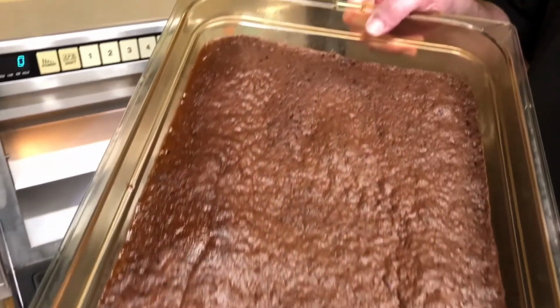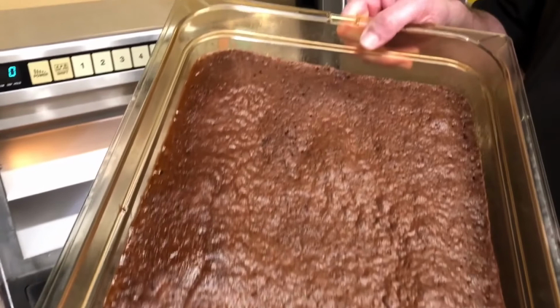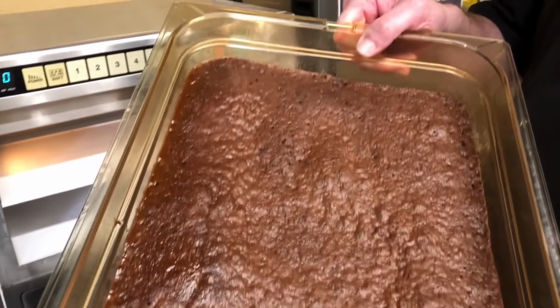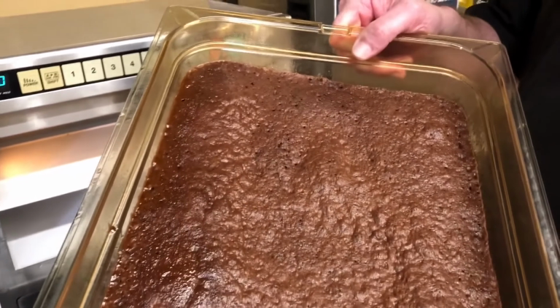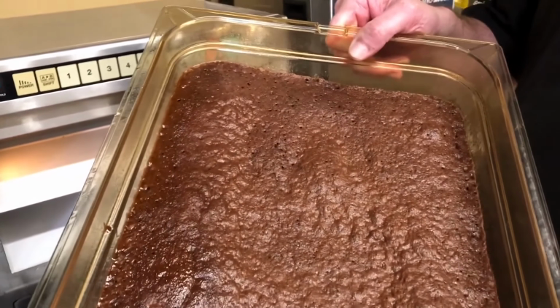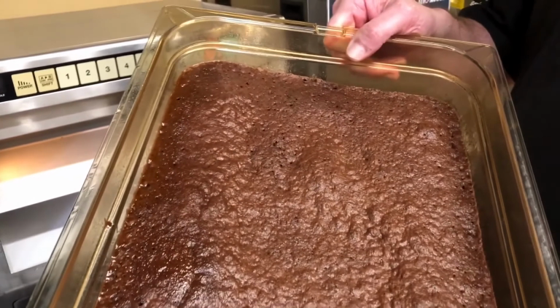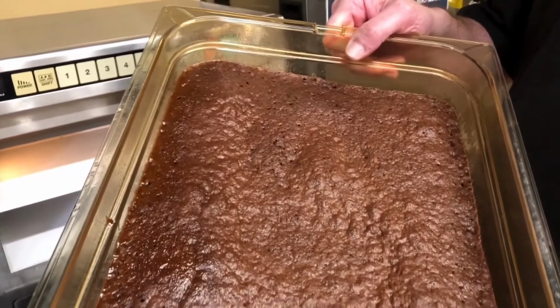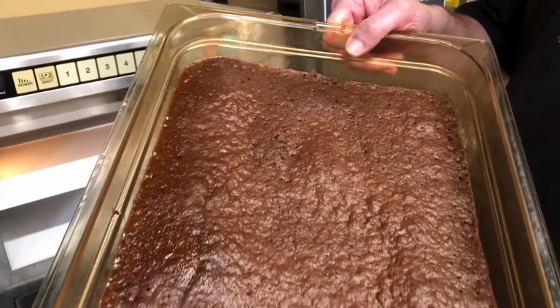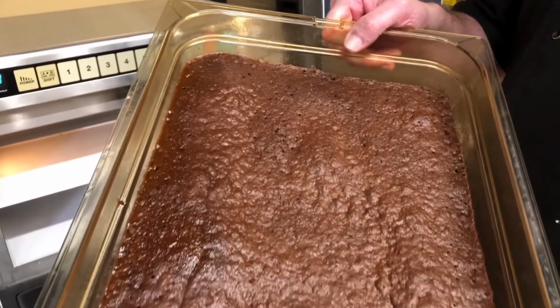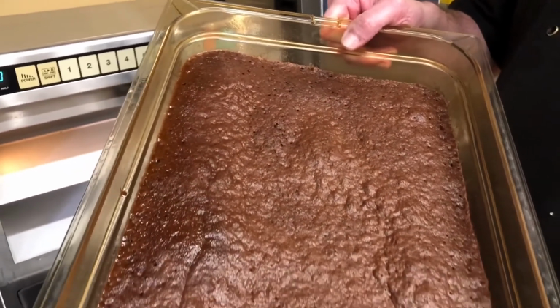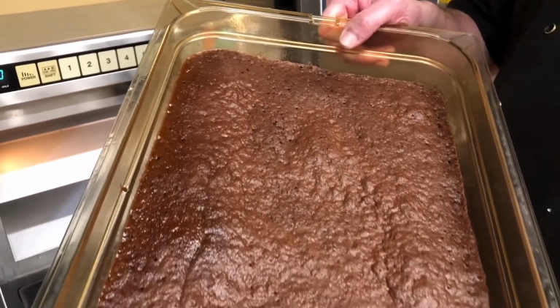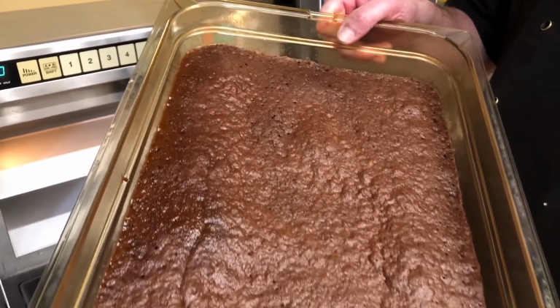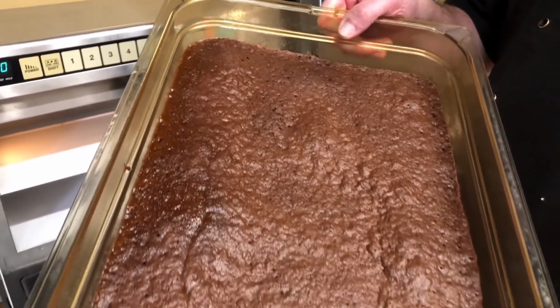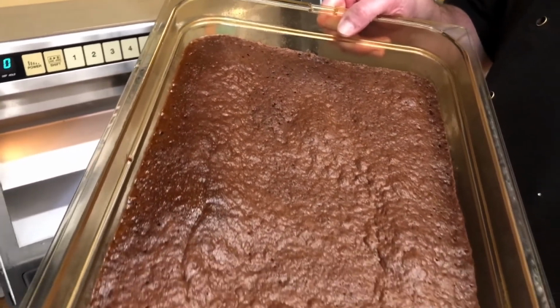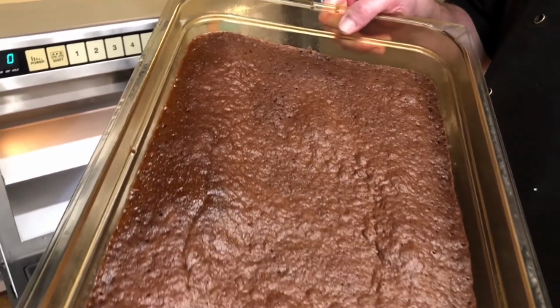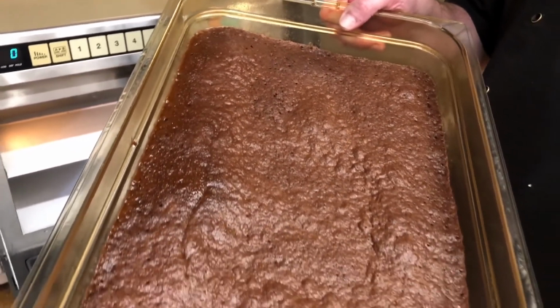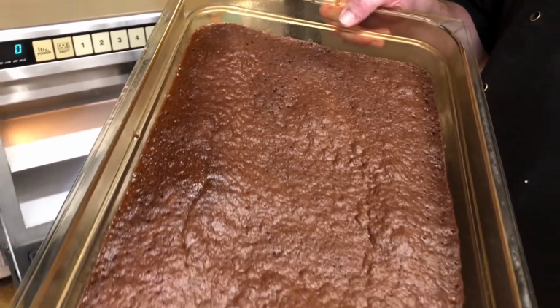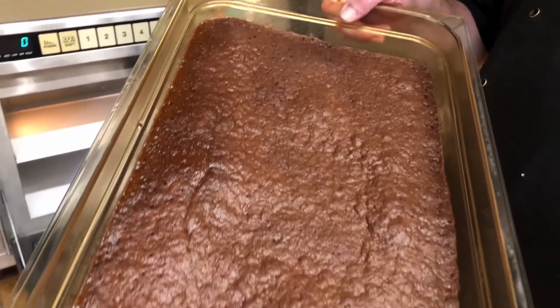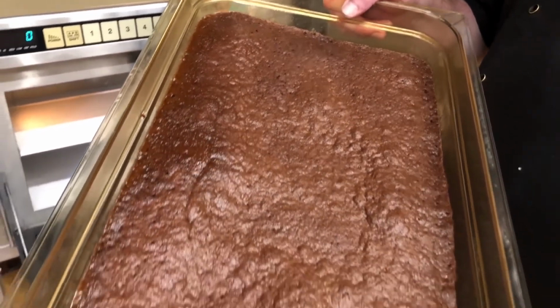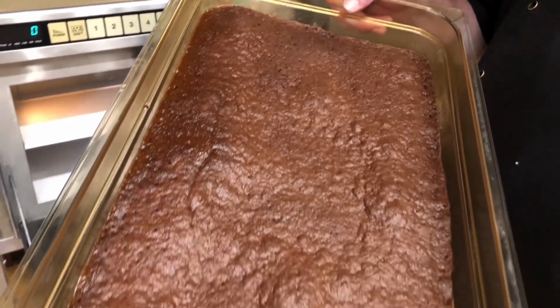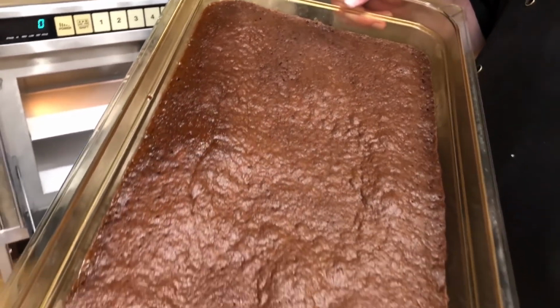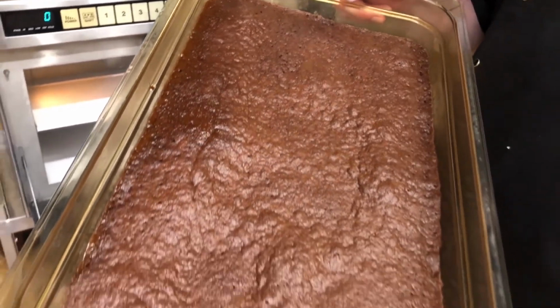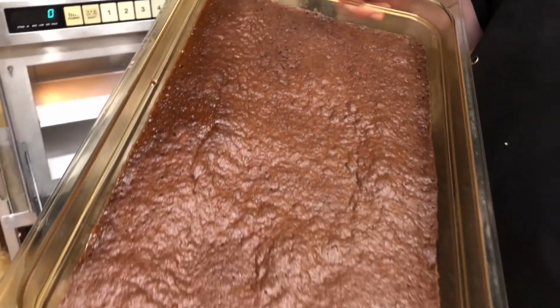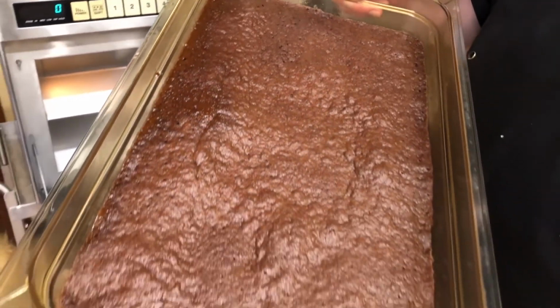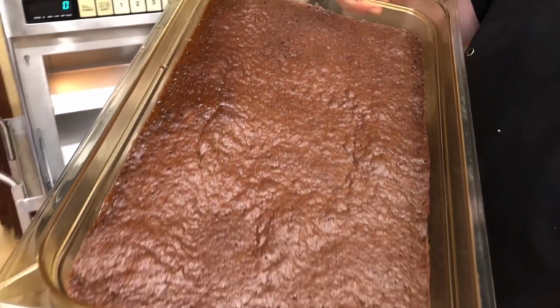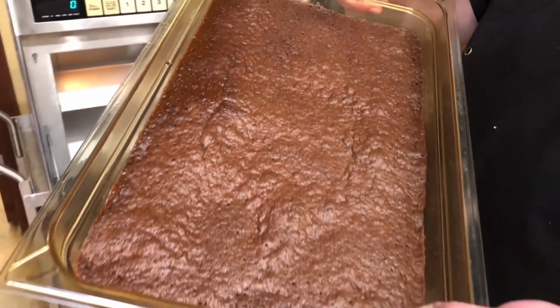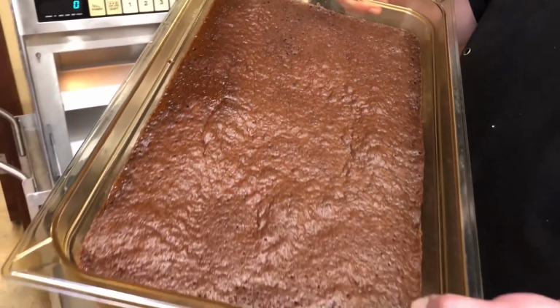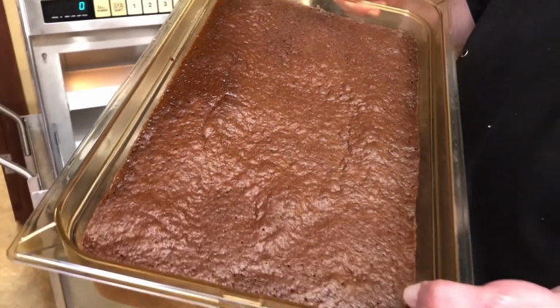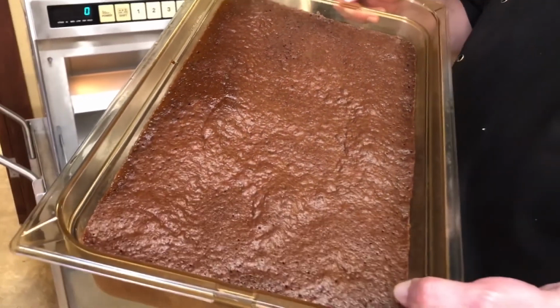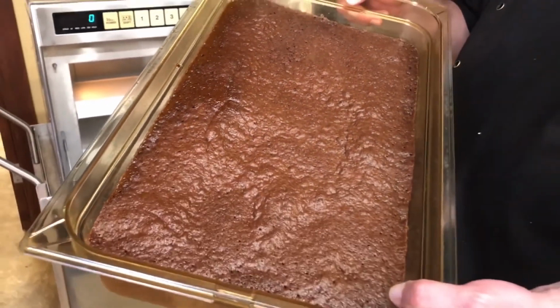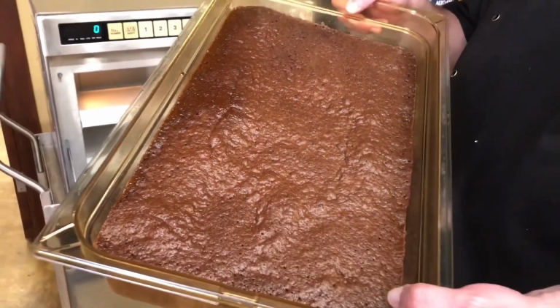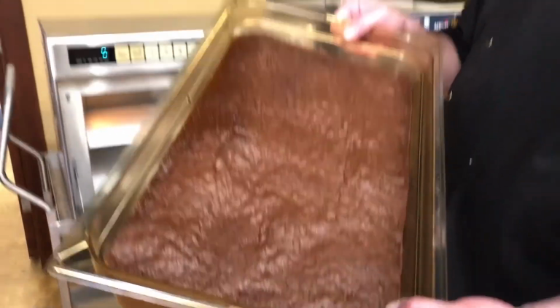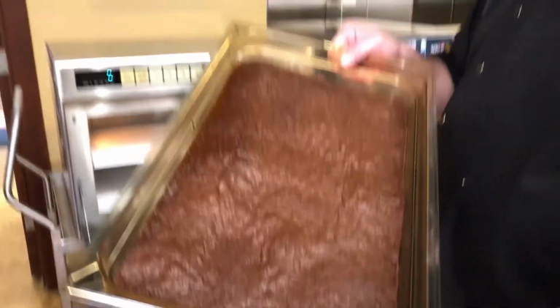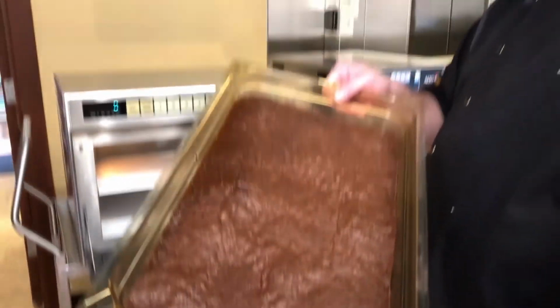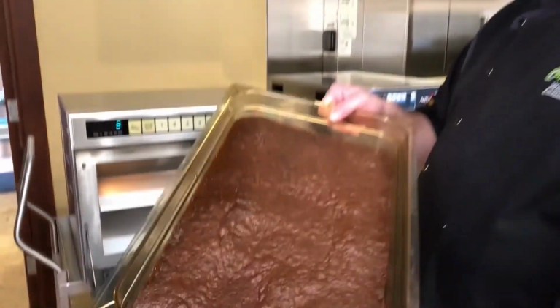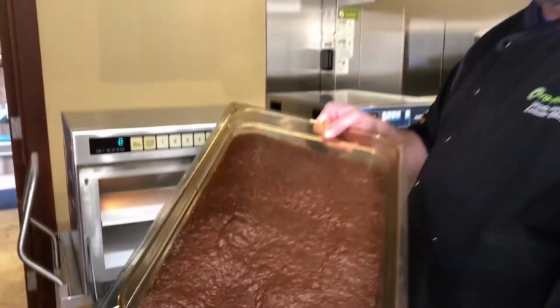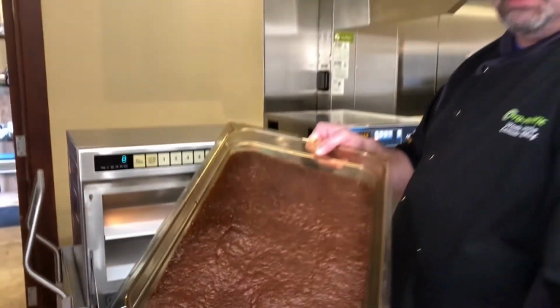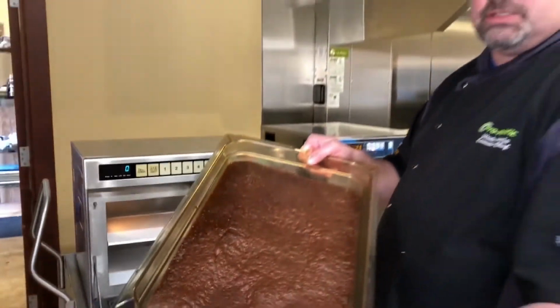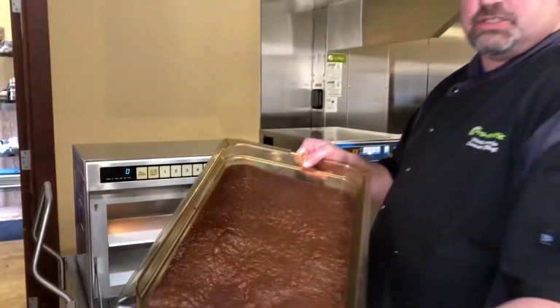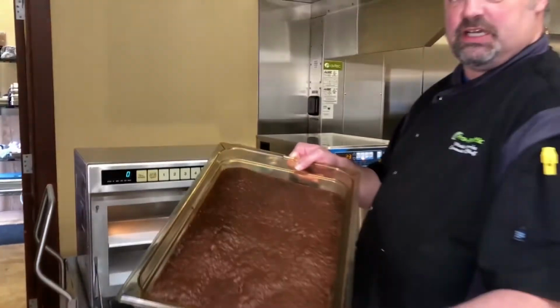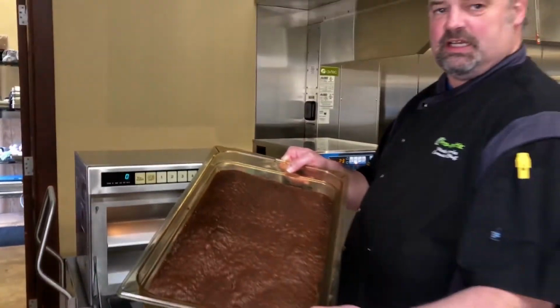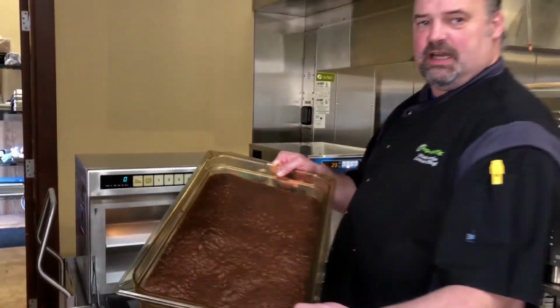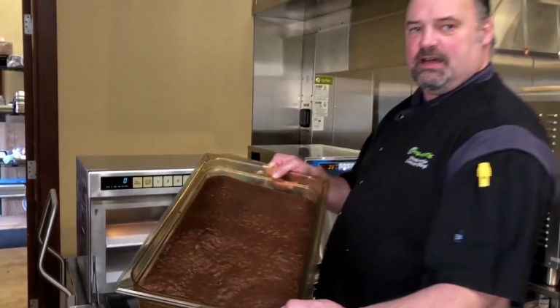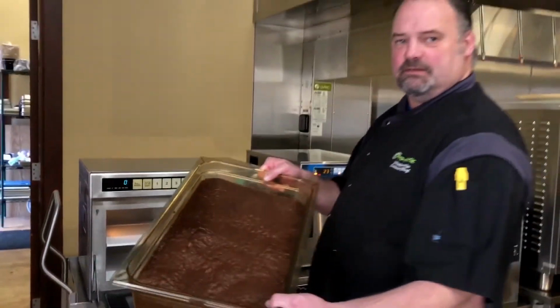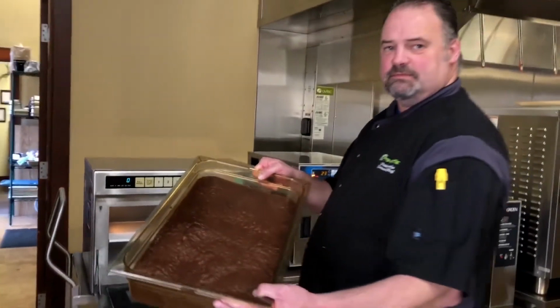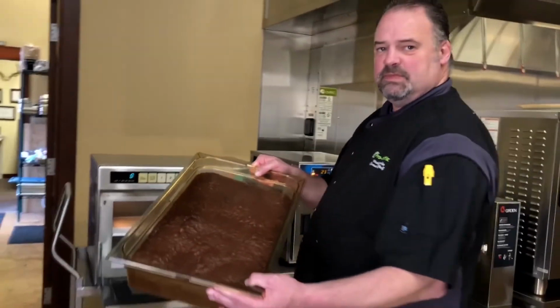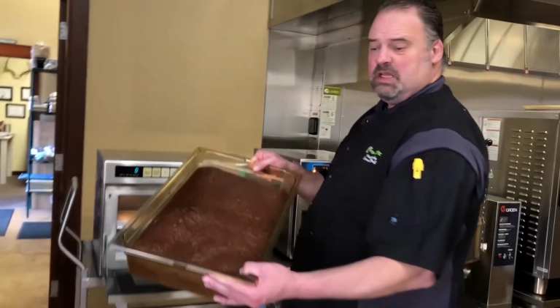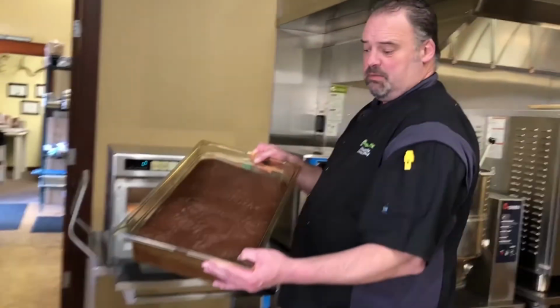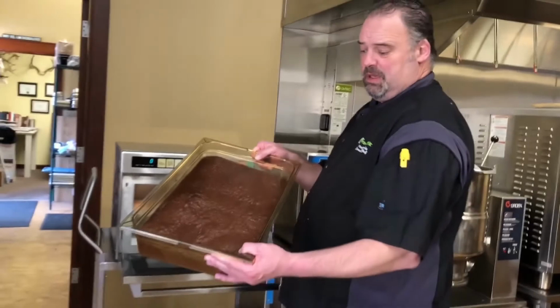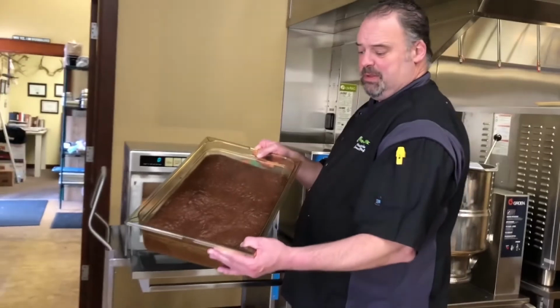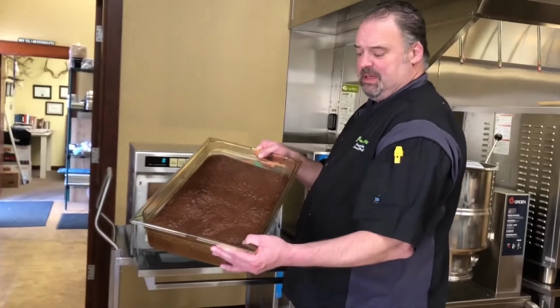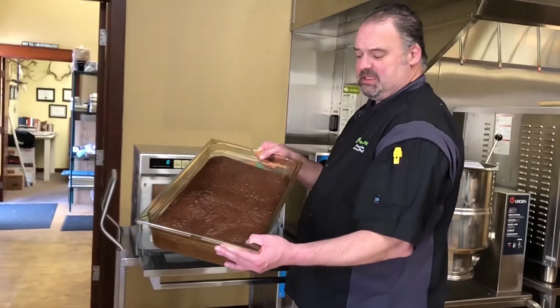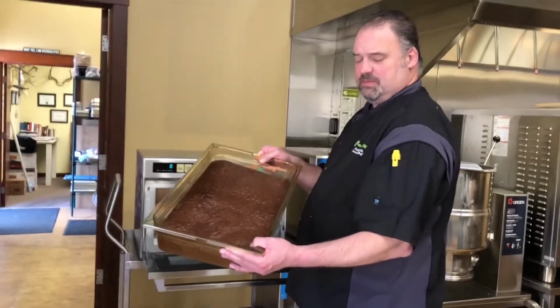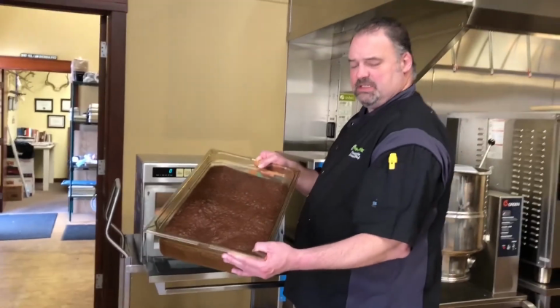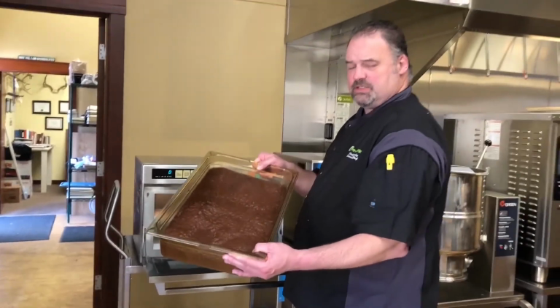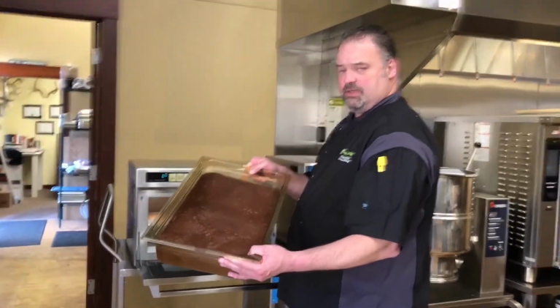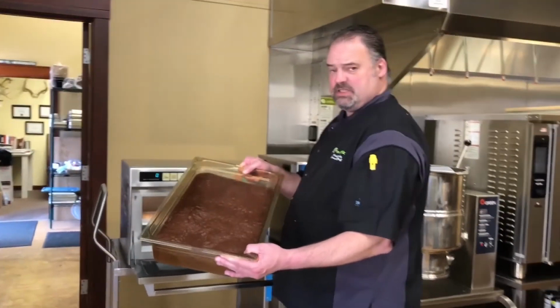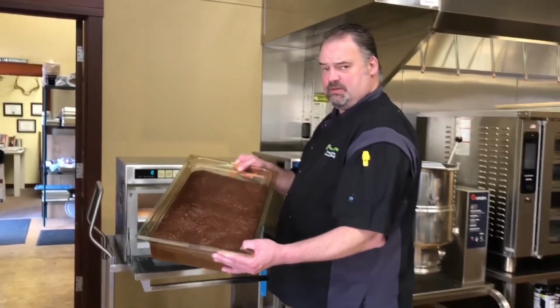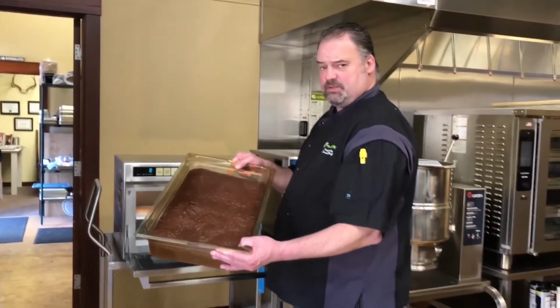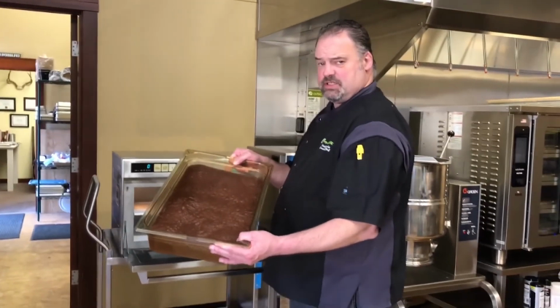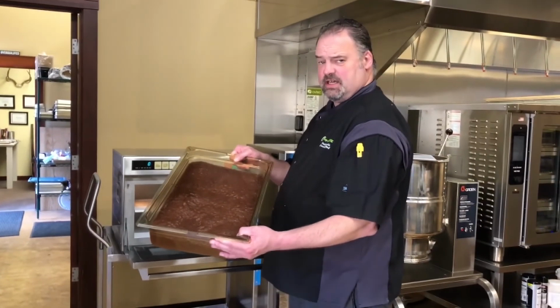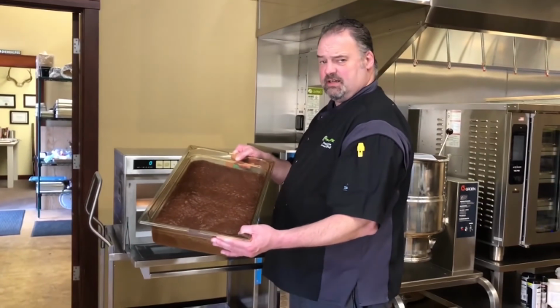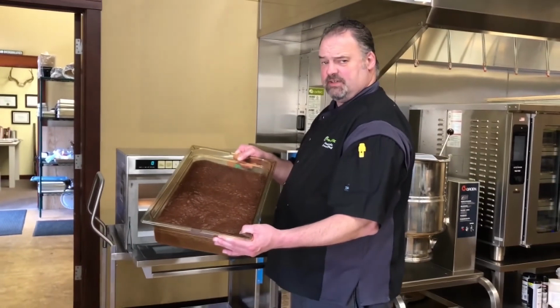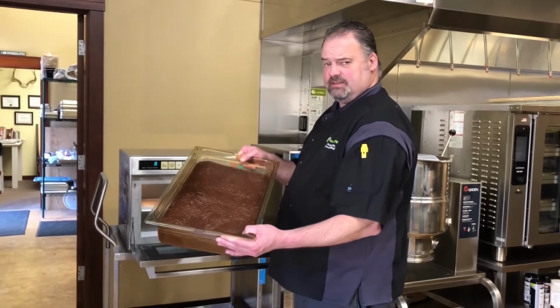Looks really nice and moist, and we're going to let this cool and rest and then we're going to cut into it and check it out. Maybe make some ice cream sandwiches out of it.